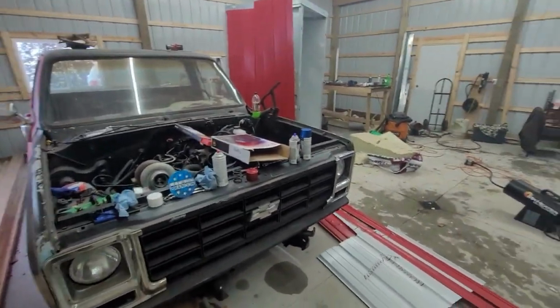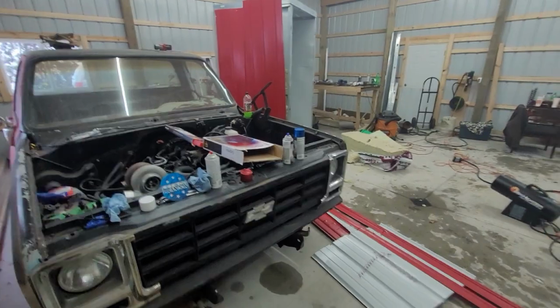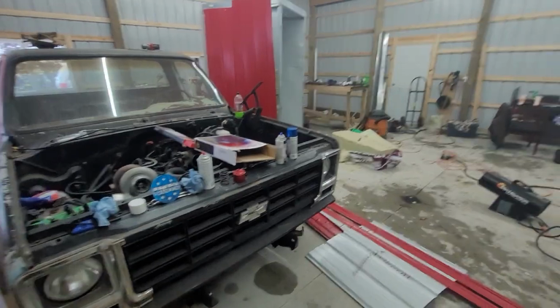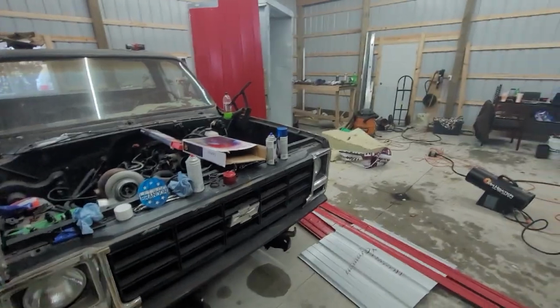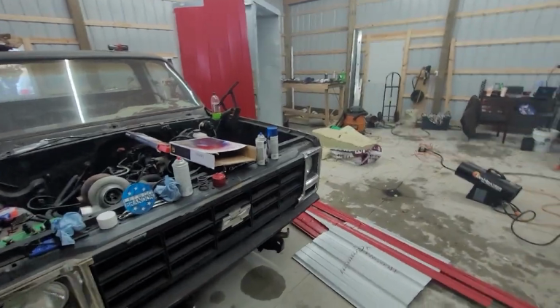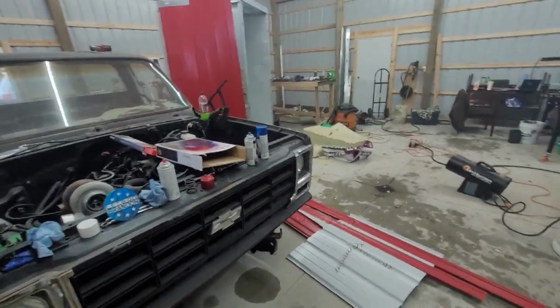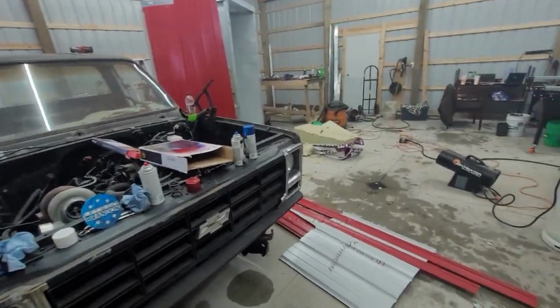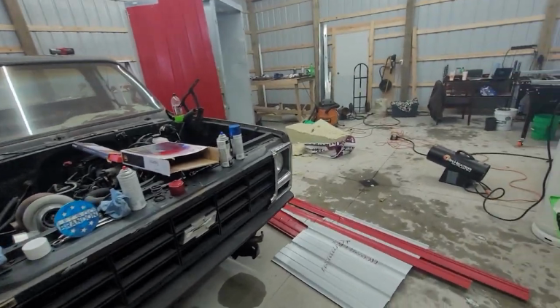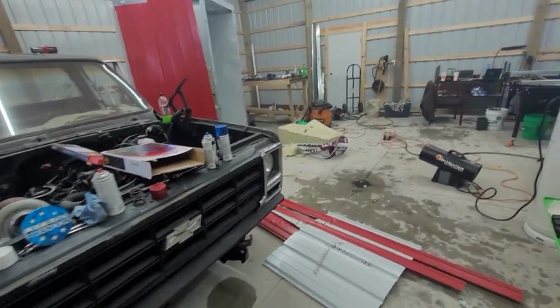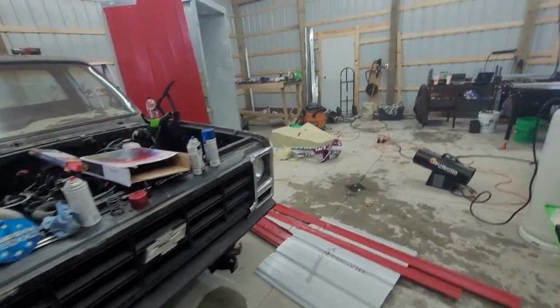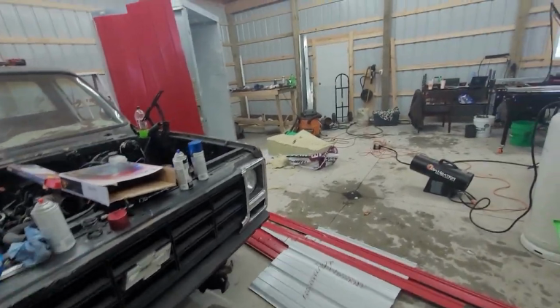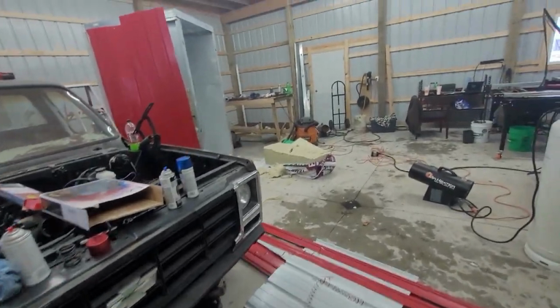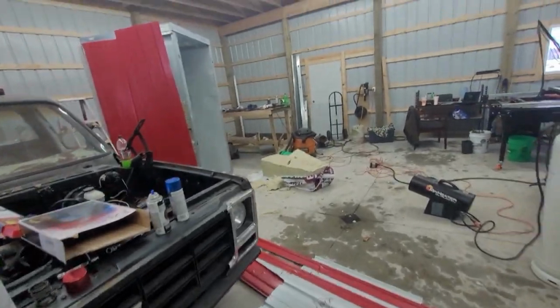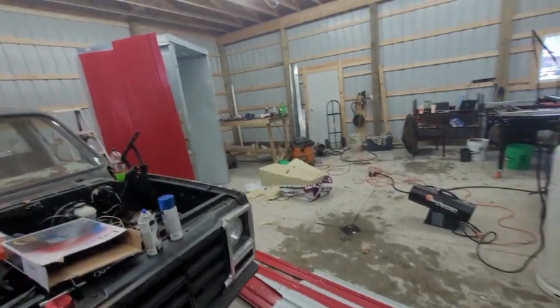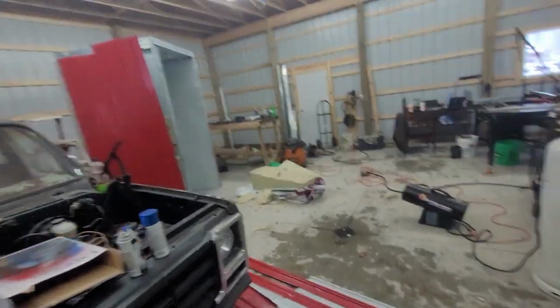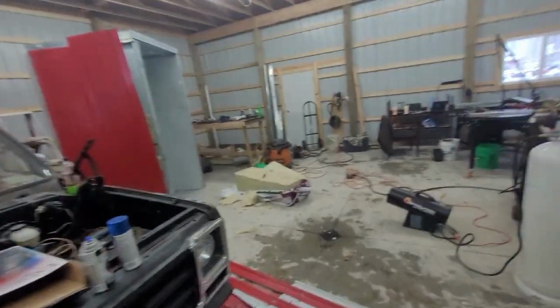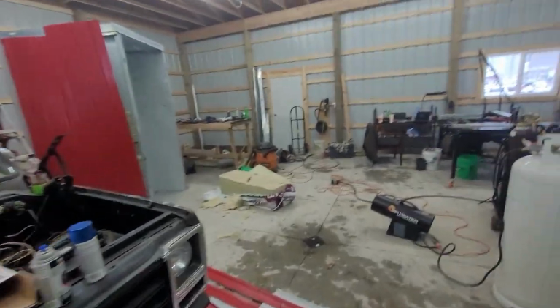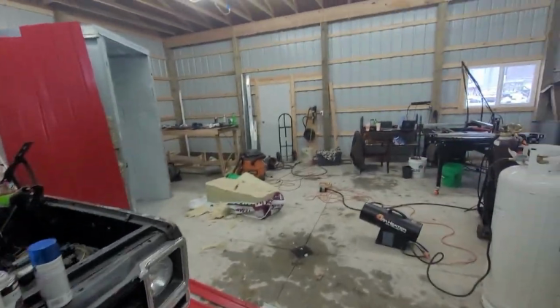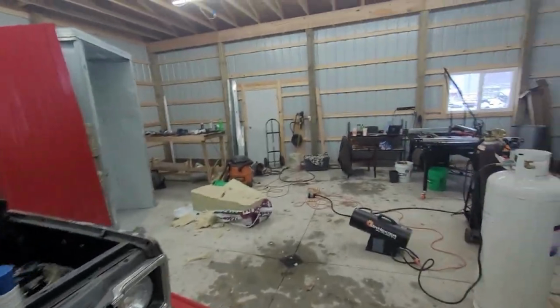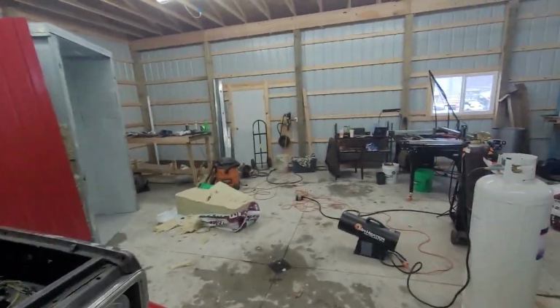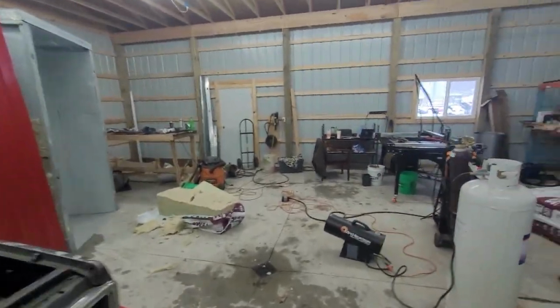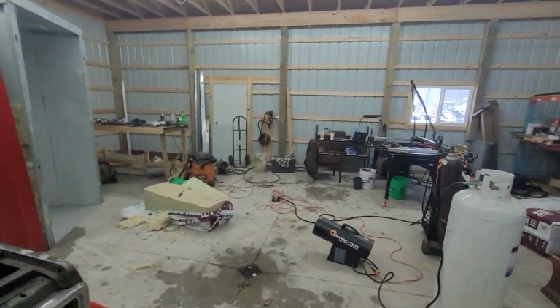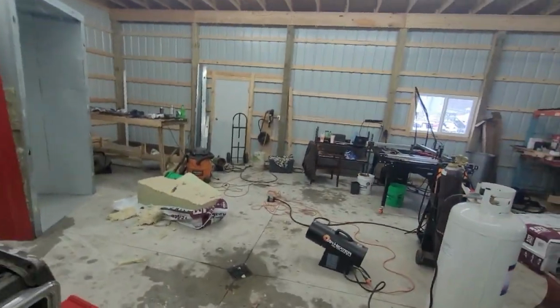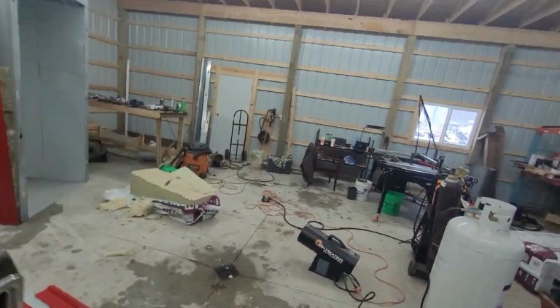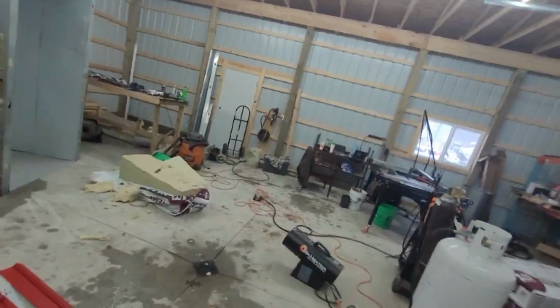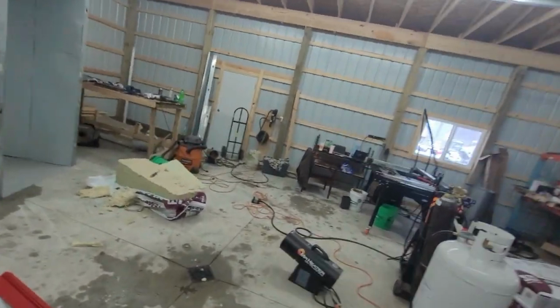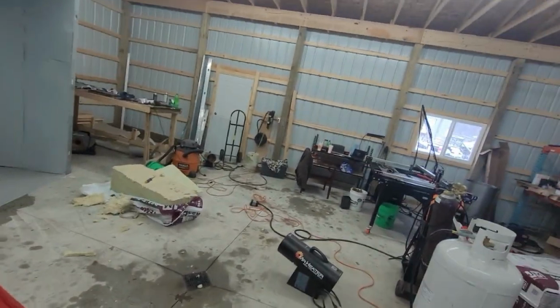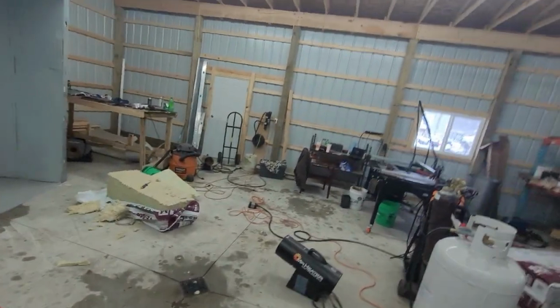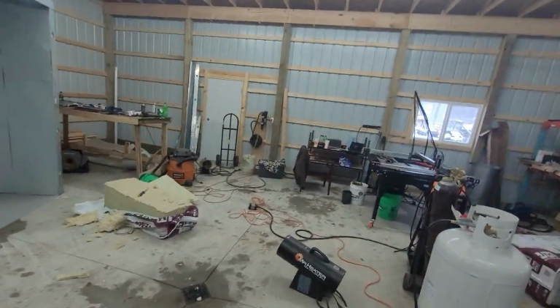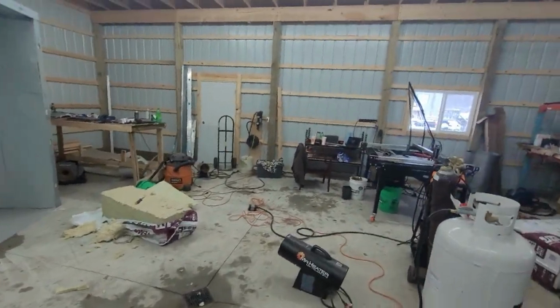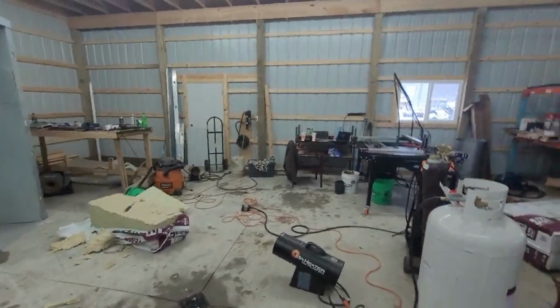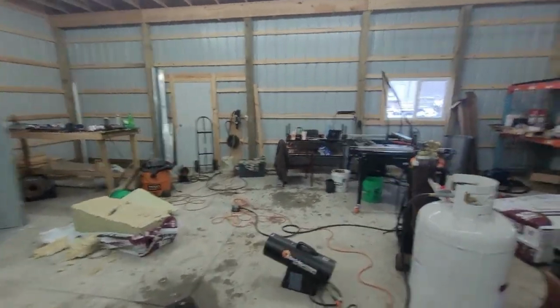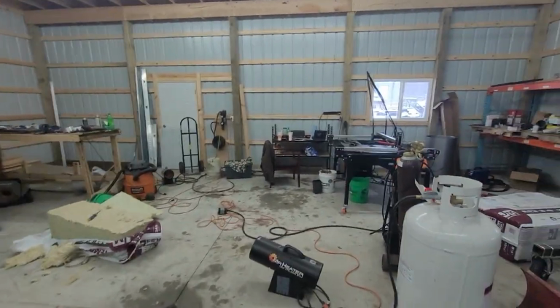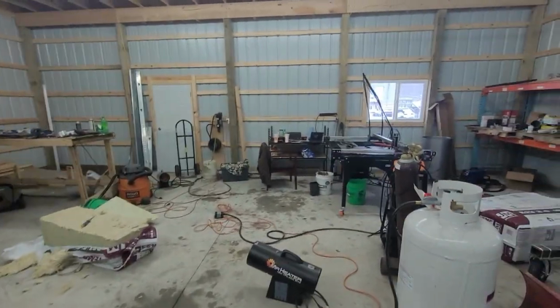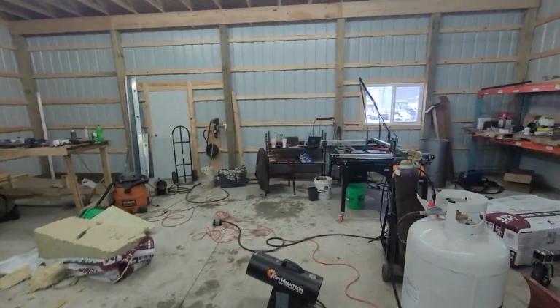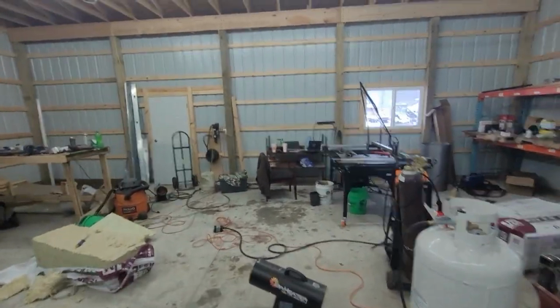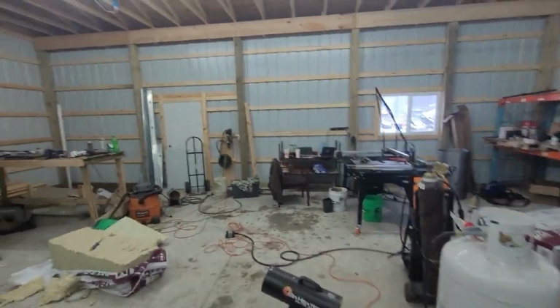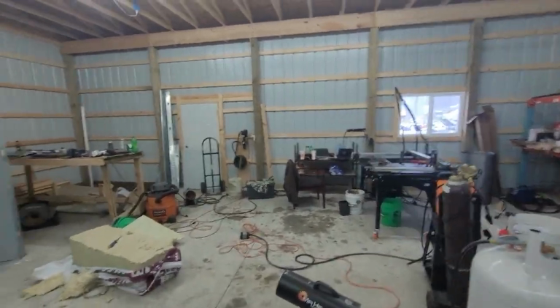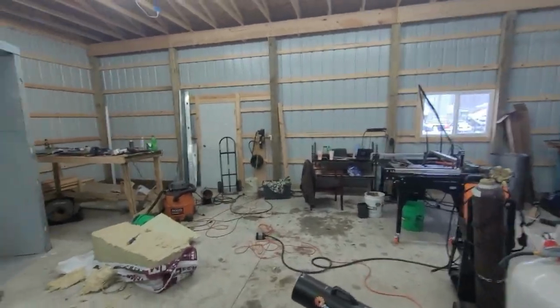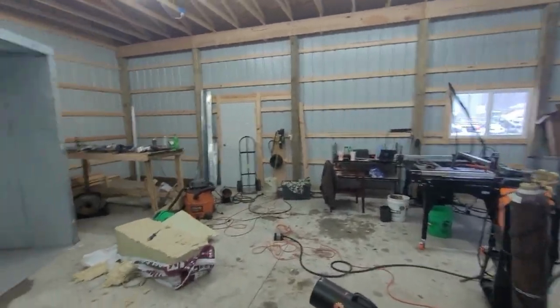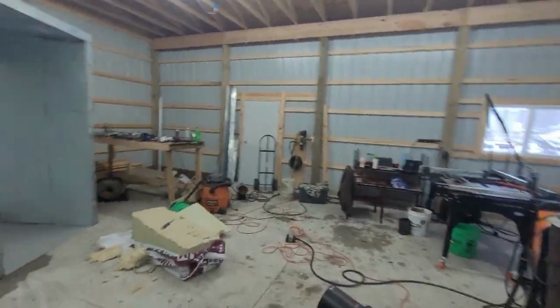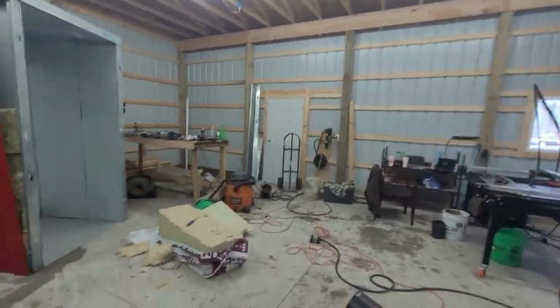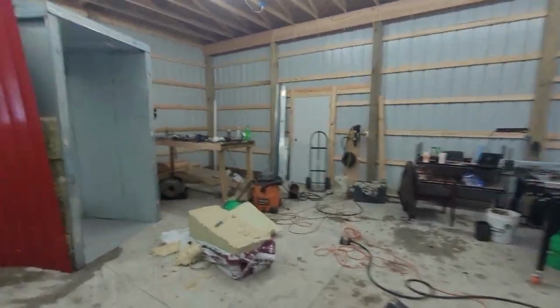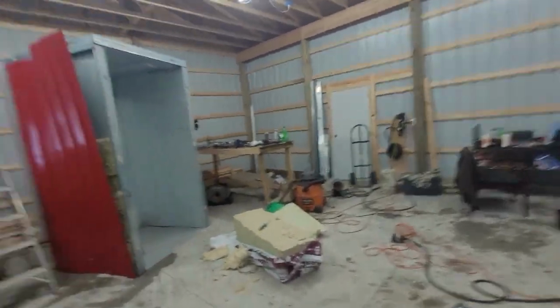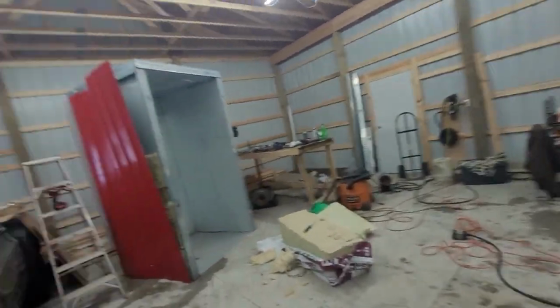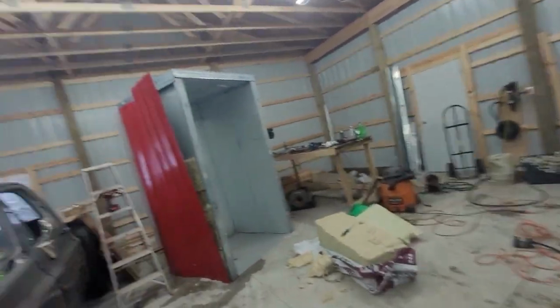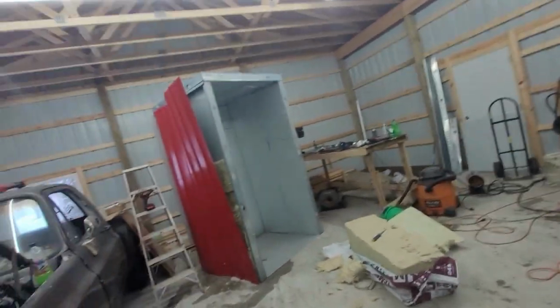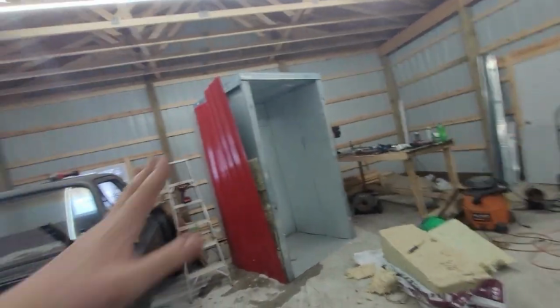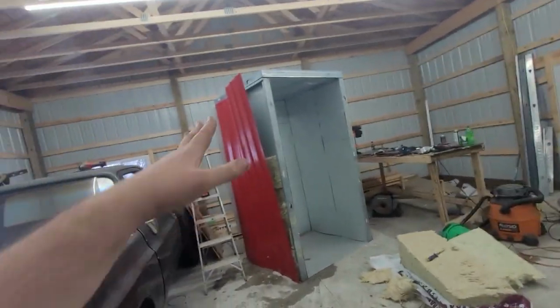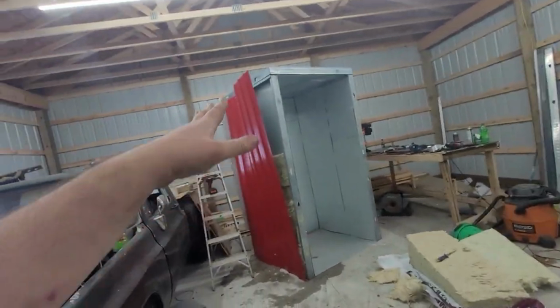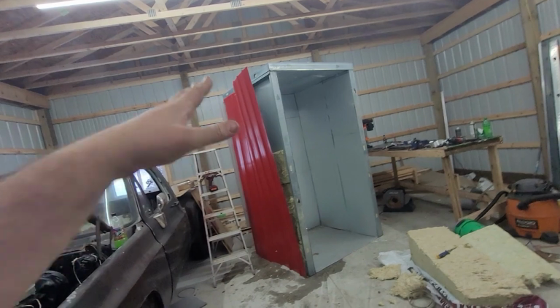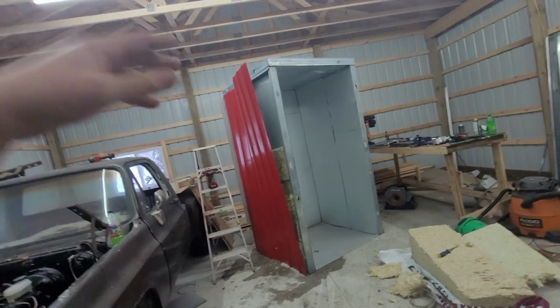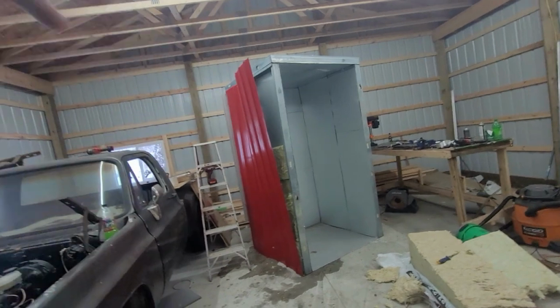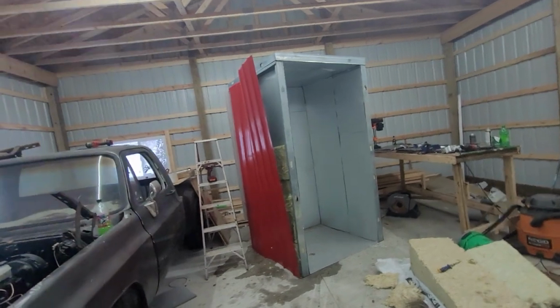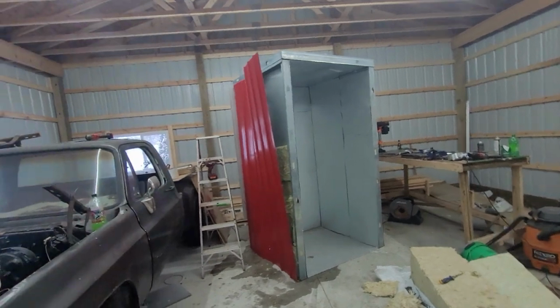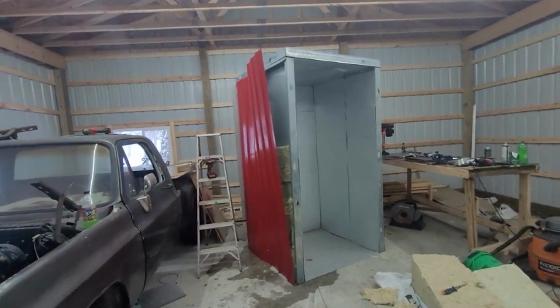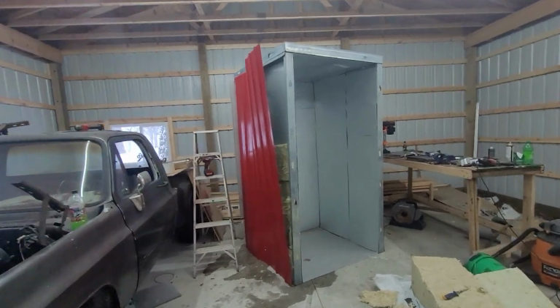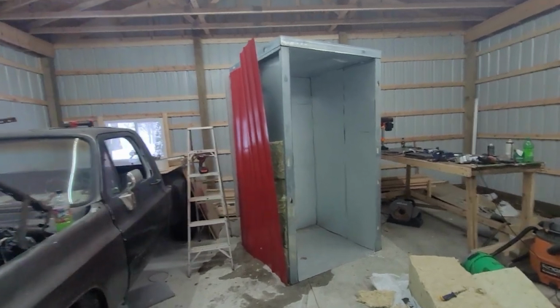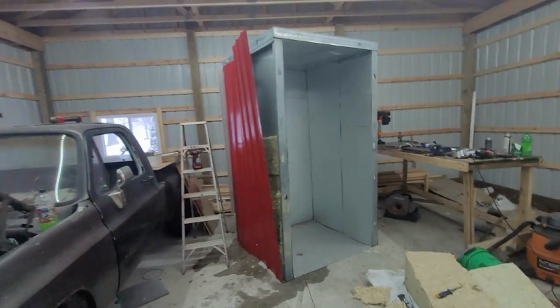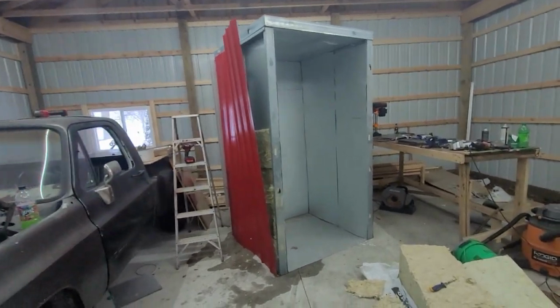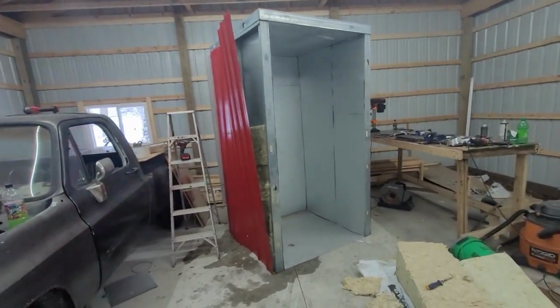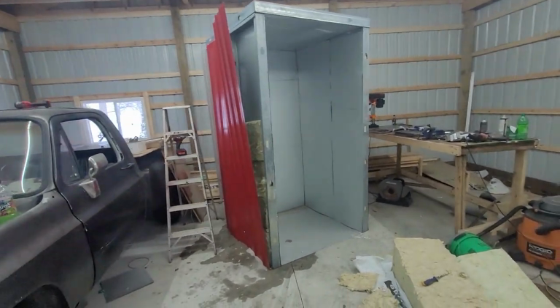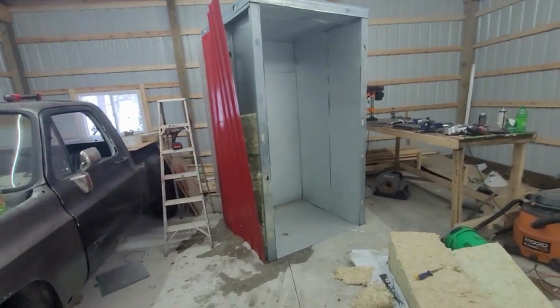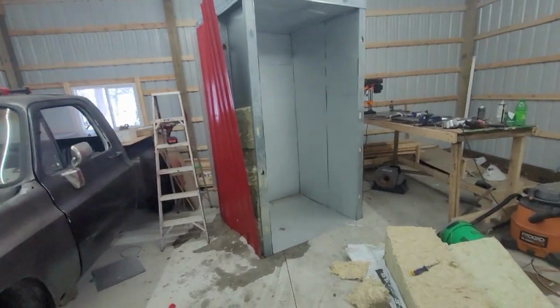What am I working on today? It's a Gun Metal Customs kind of day. I want to show you guys my powder coating oven.